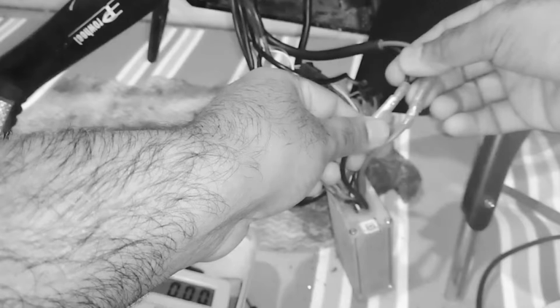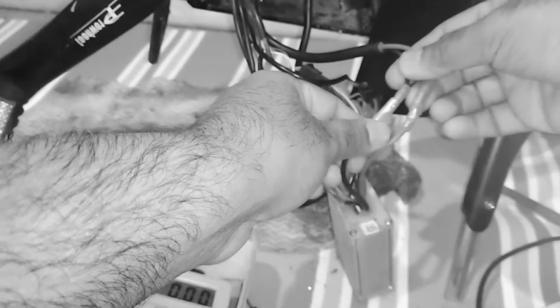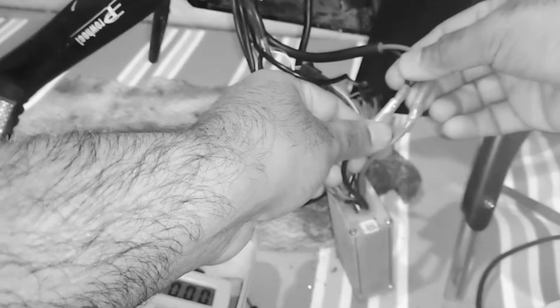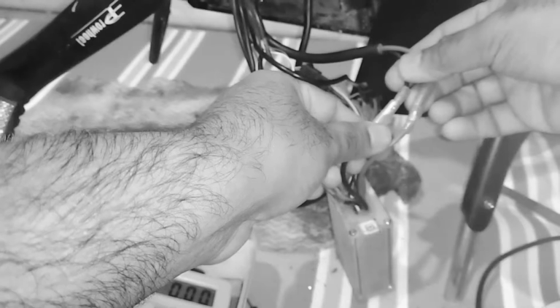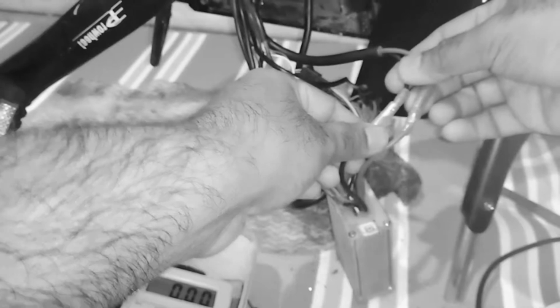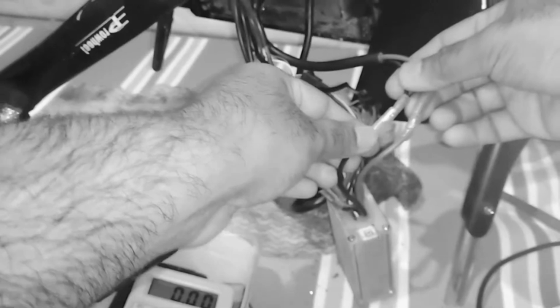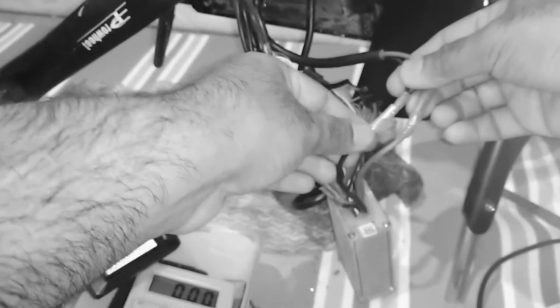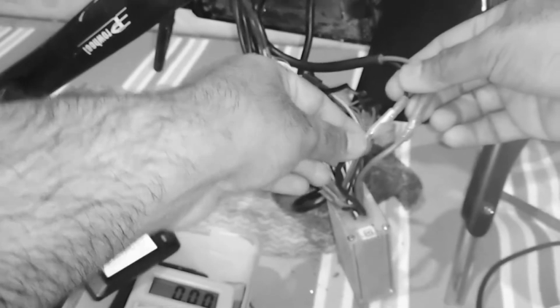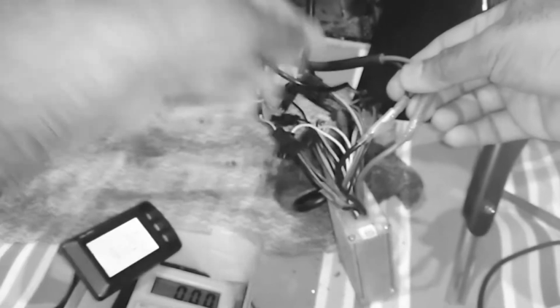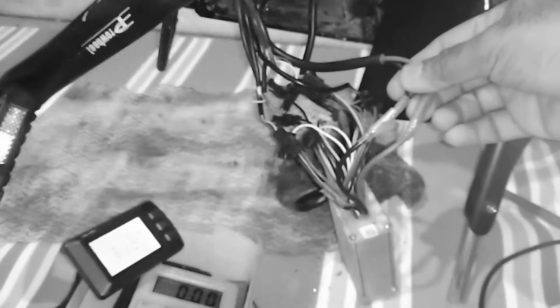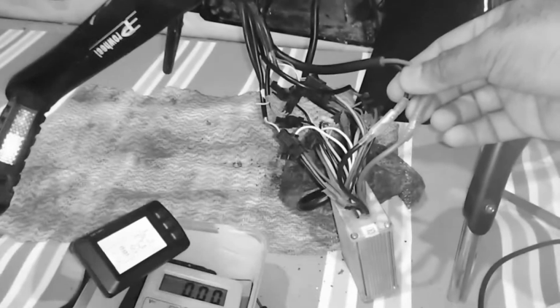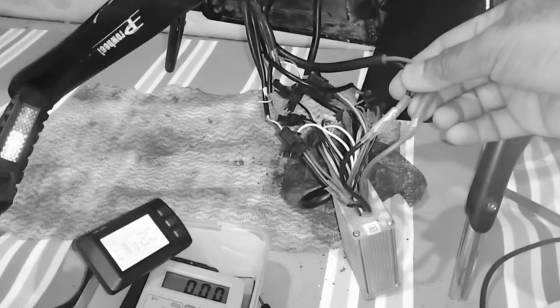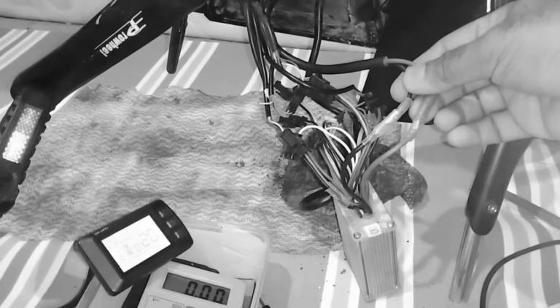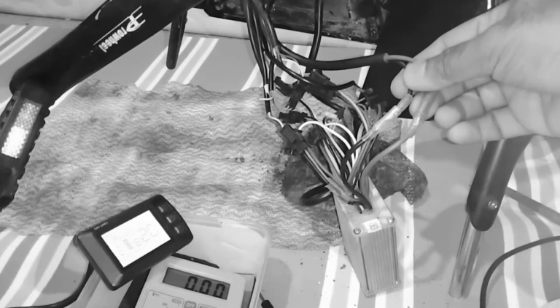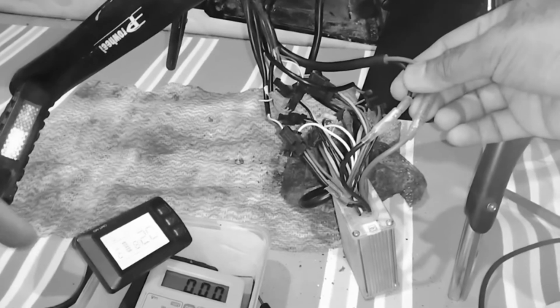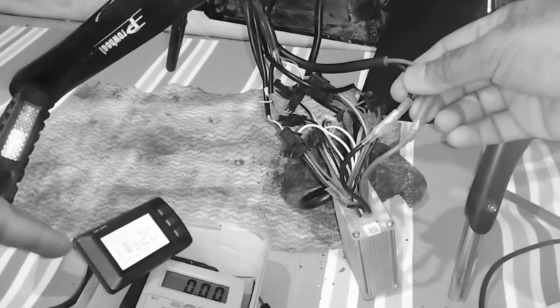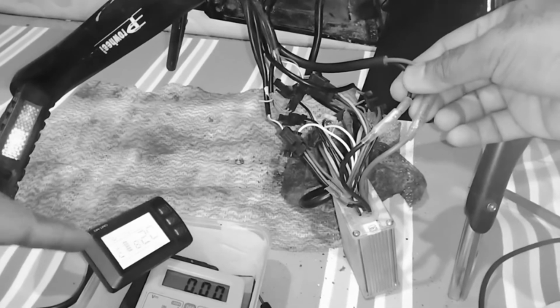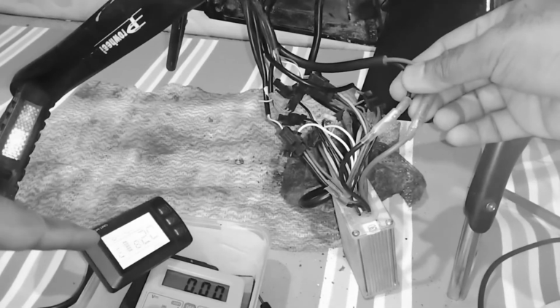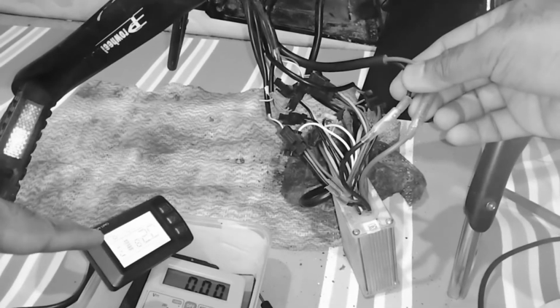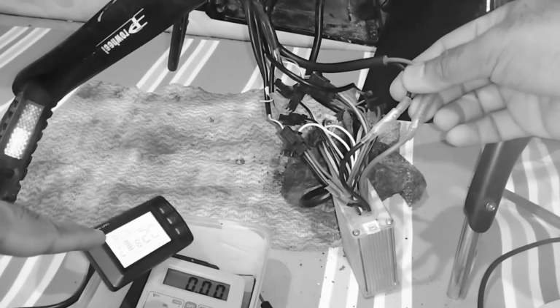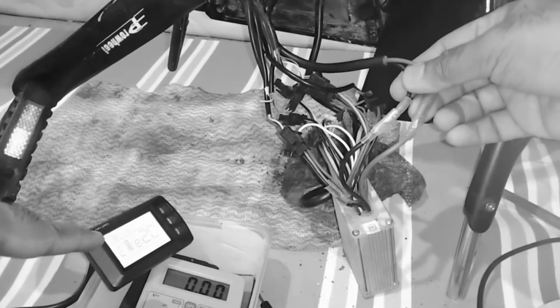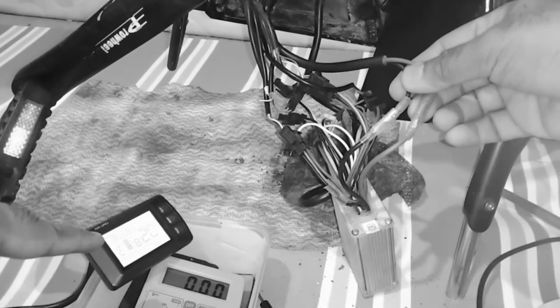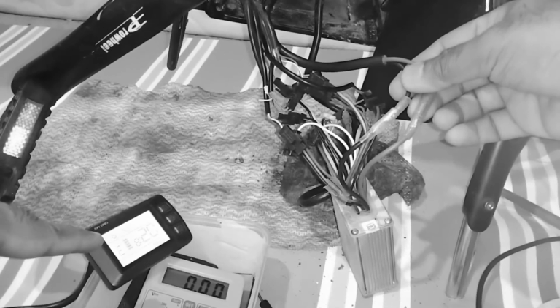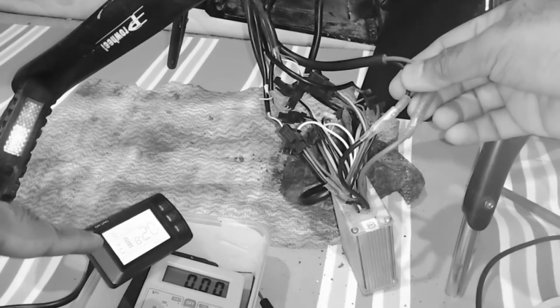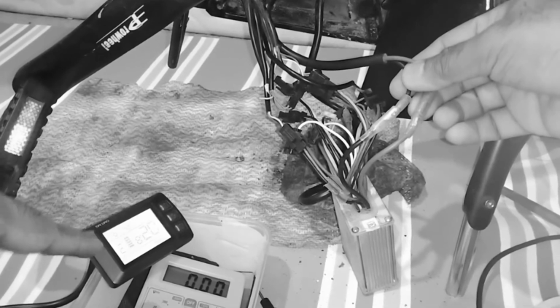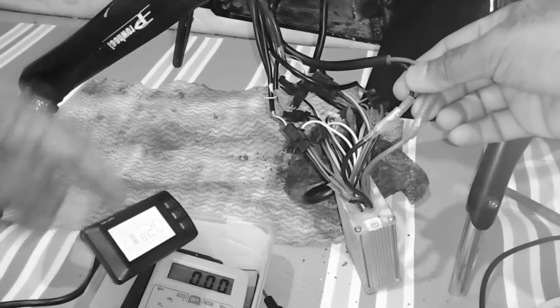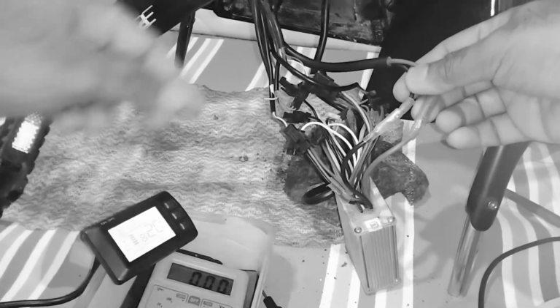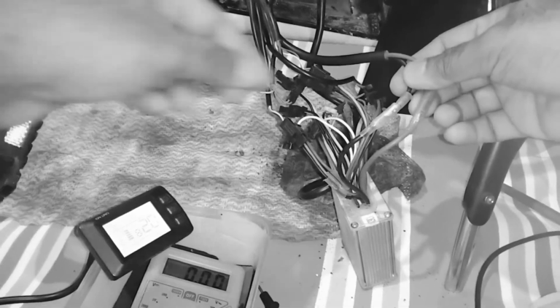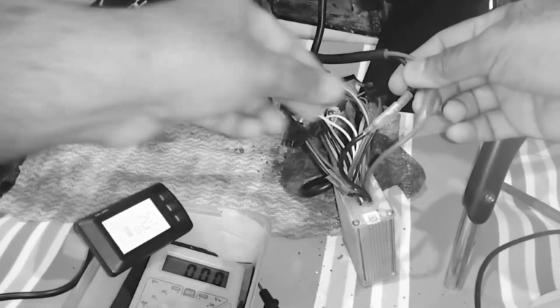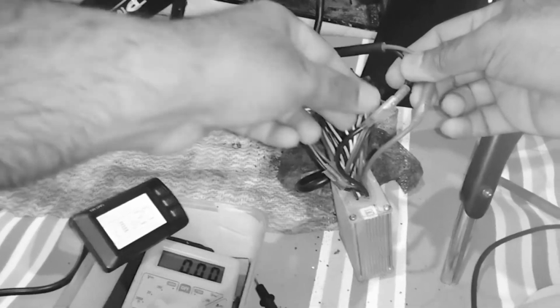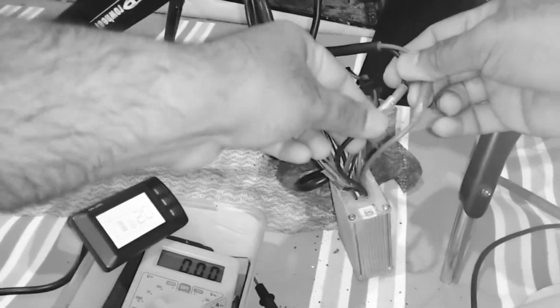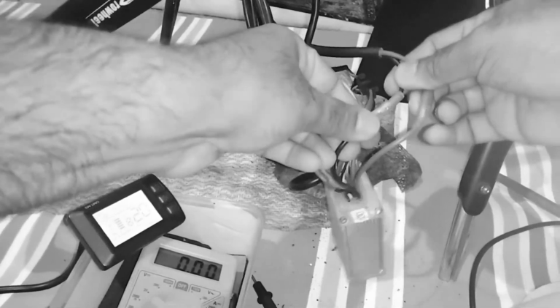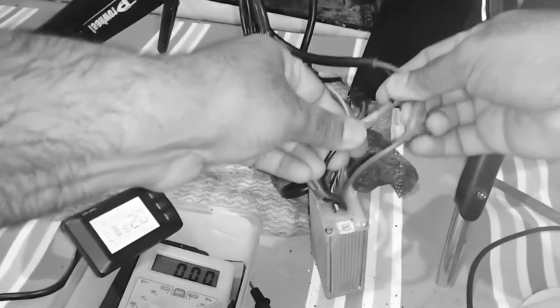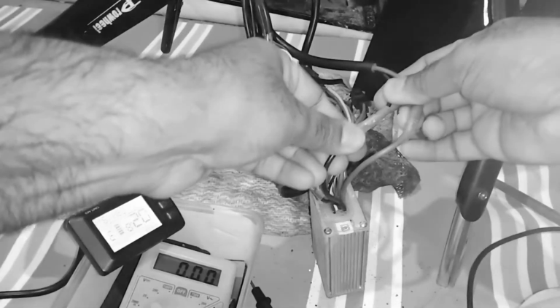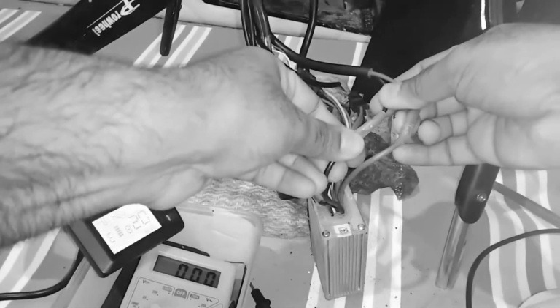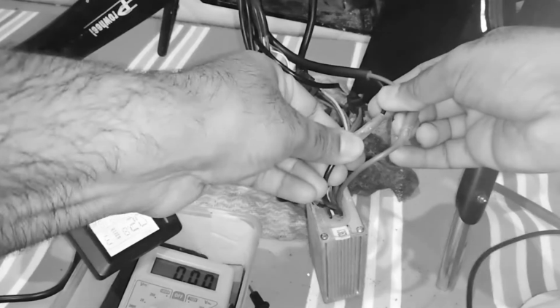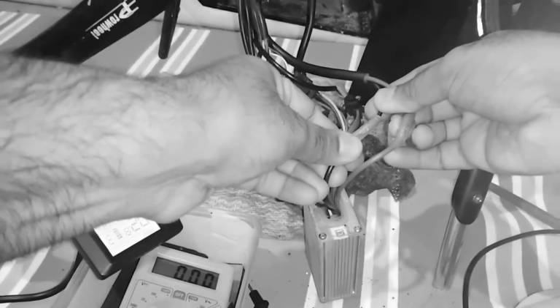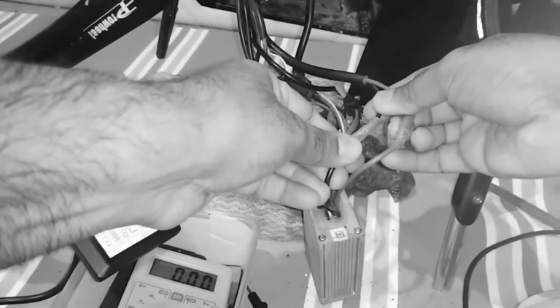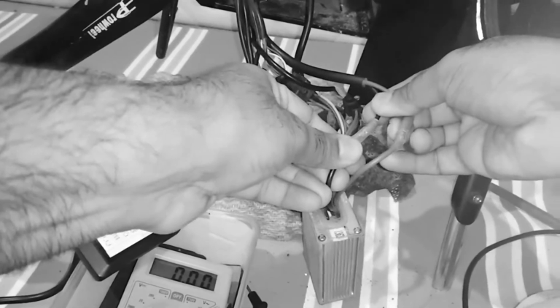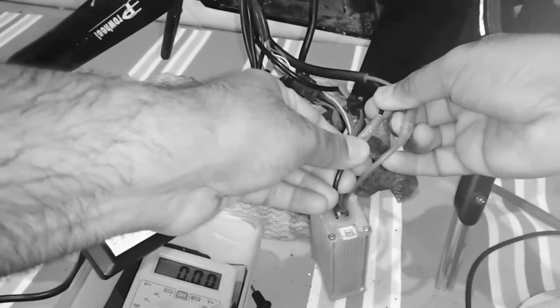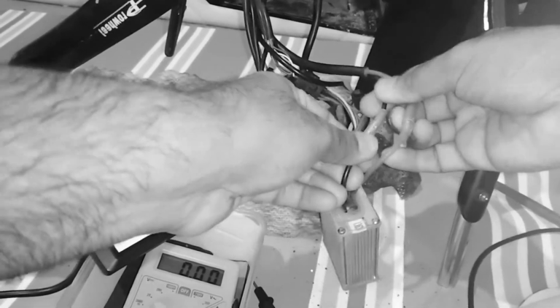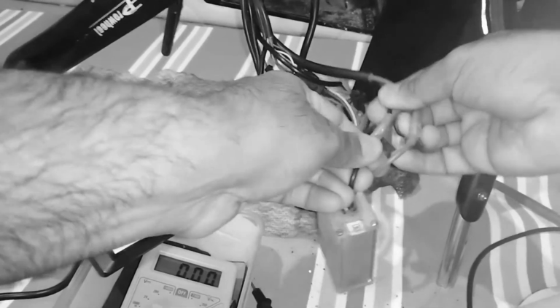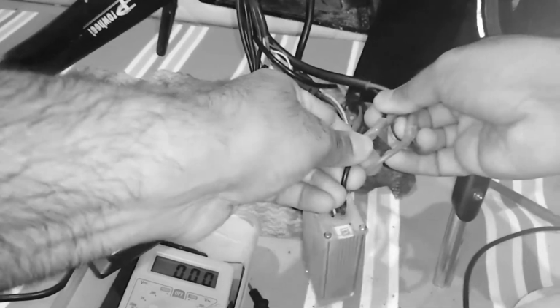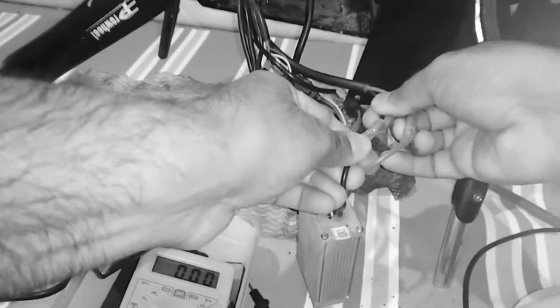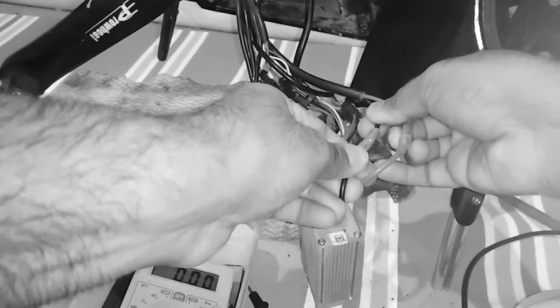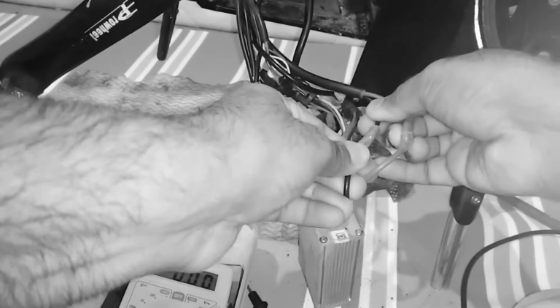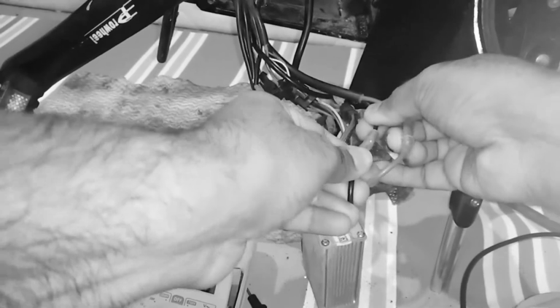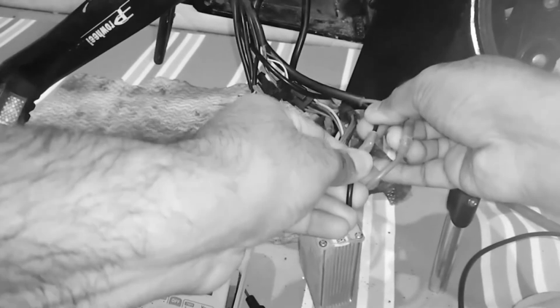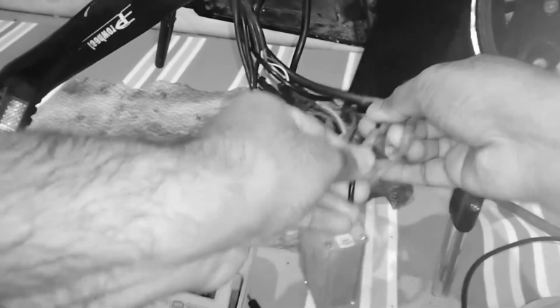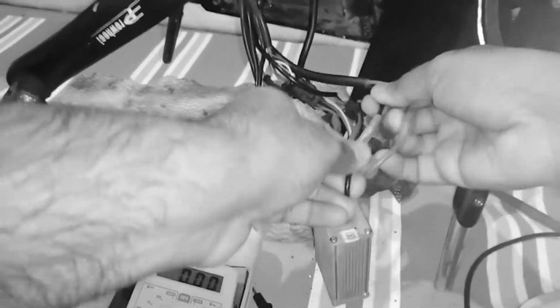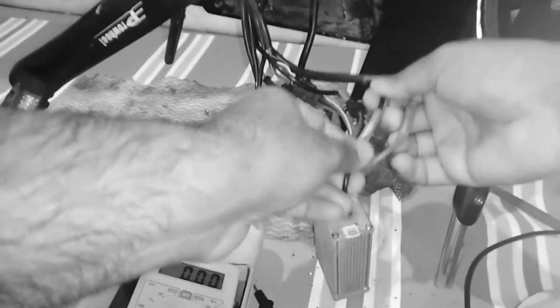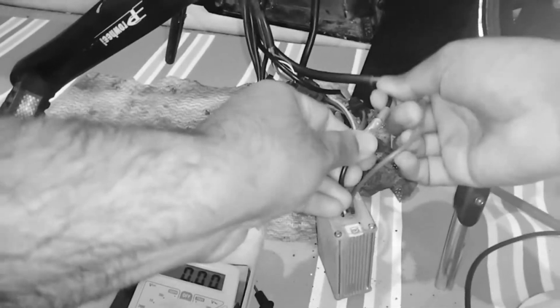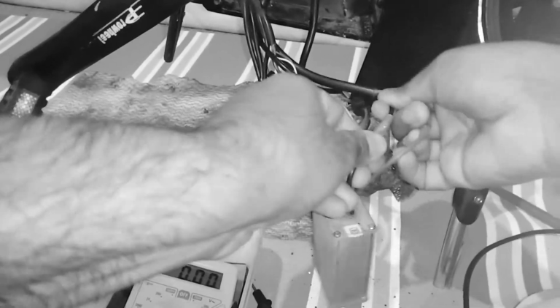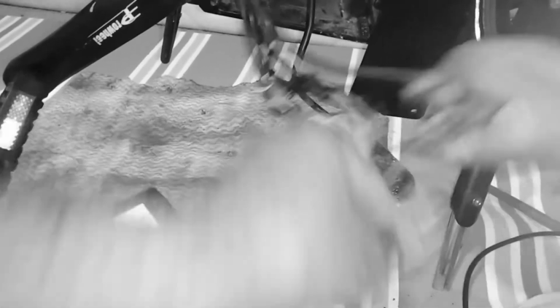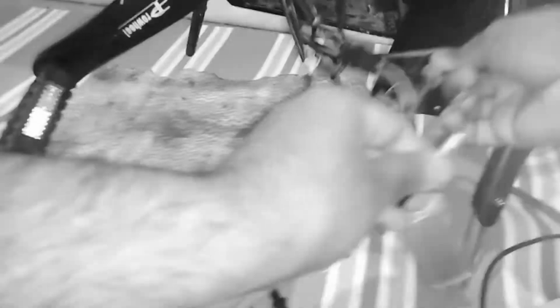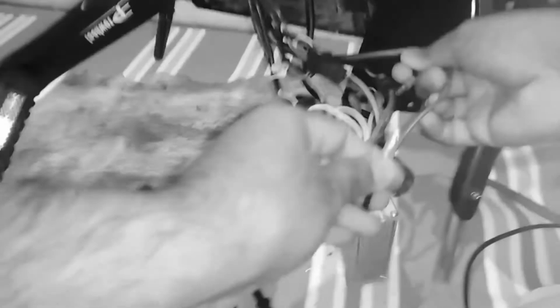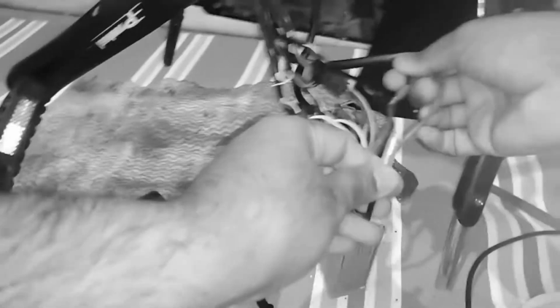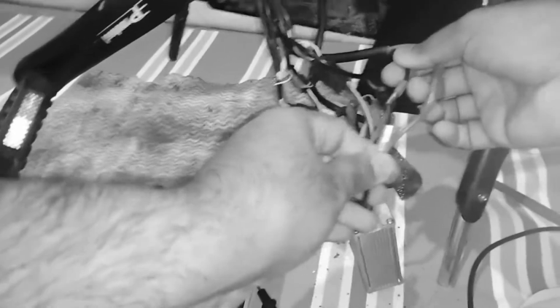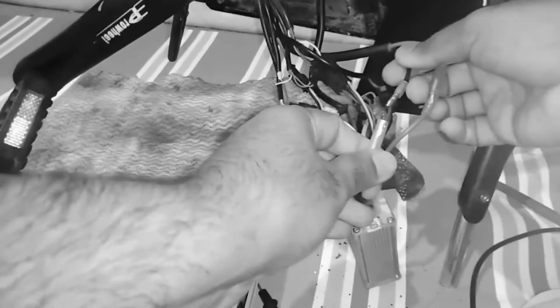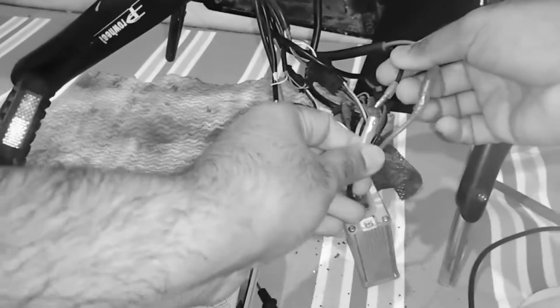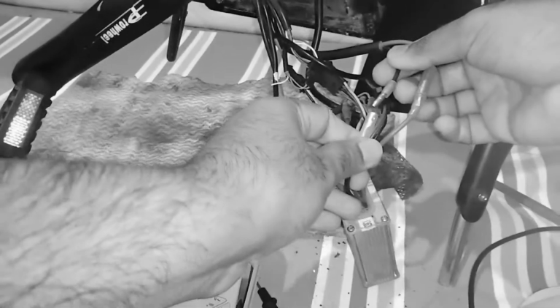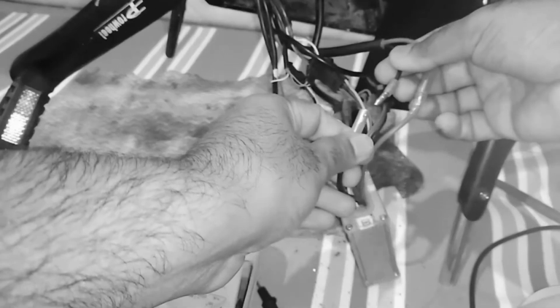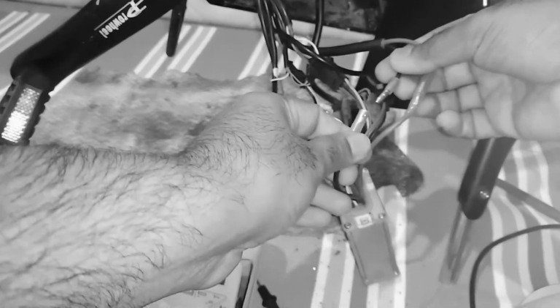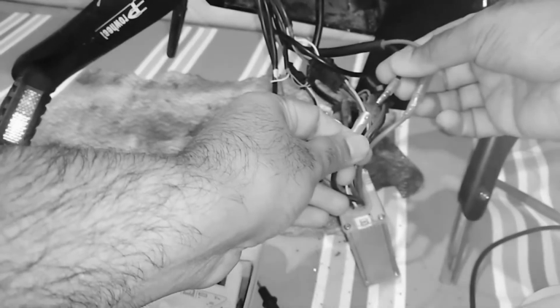Here you can see on the display the power is there, but the moment I plug out, power goes off.